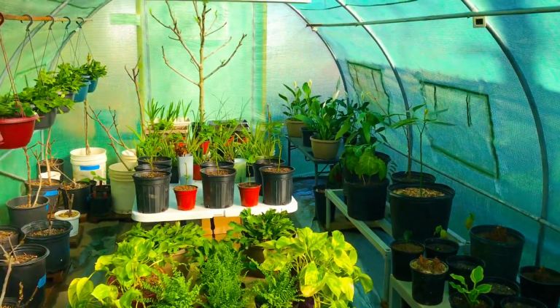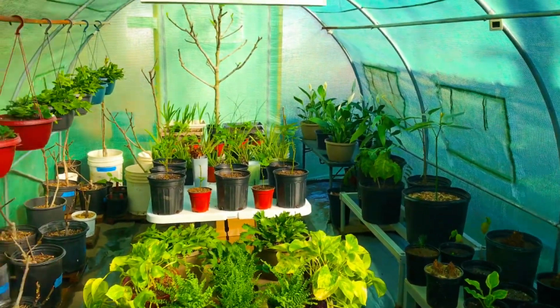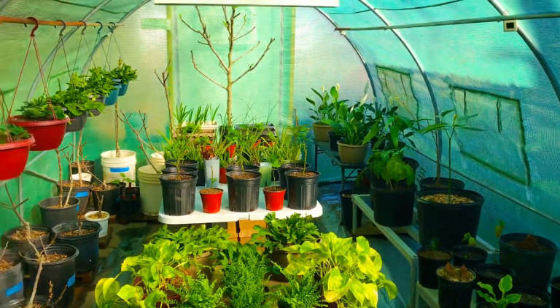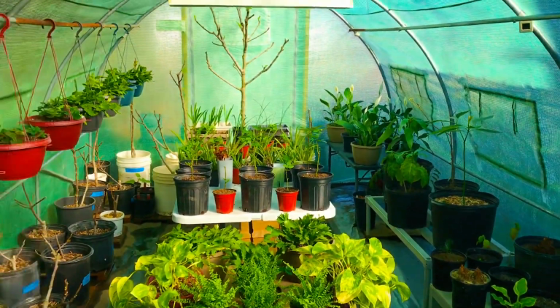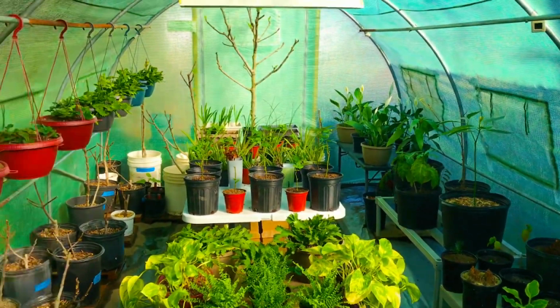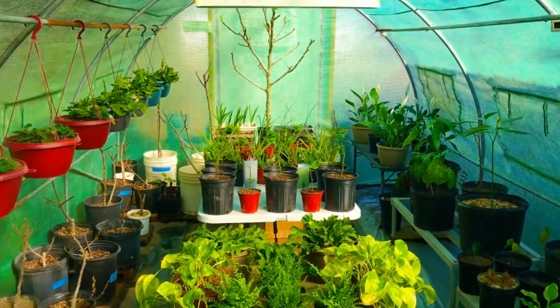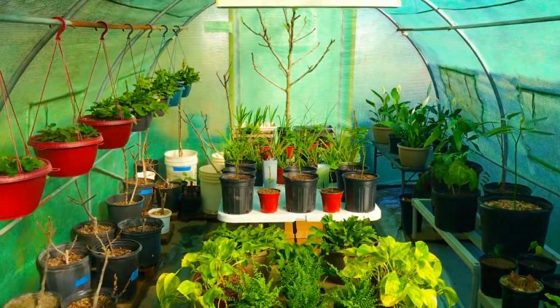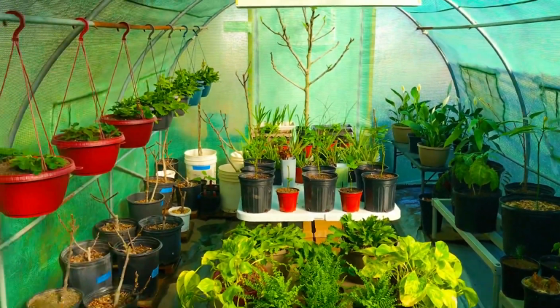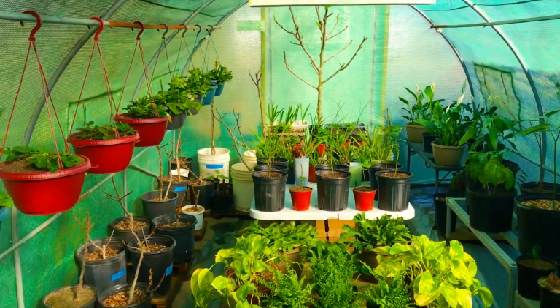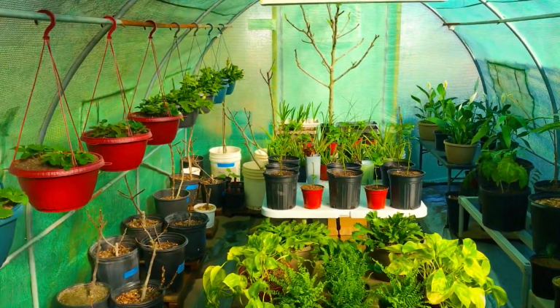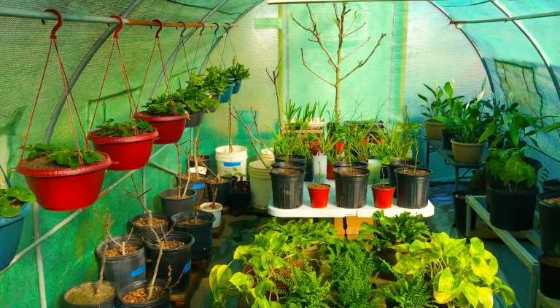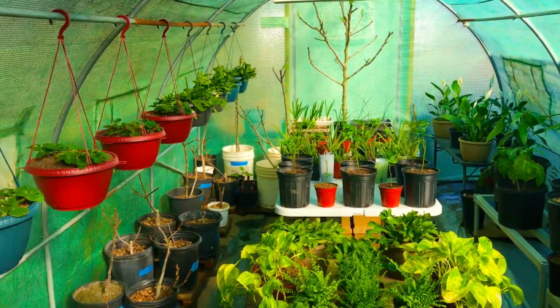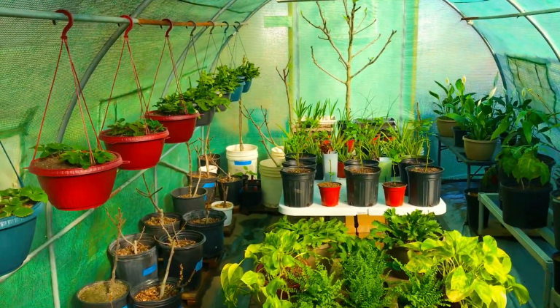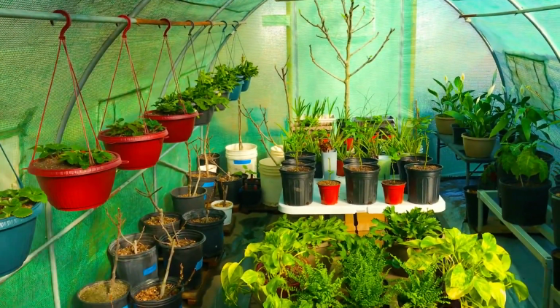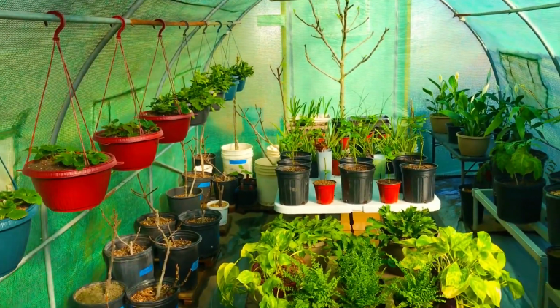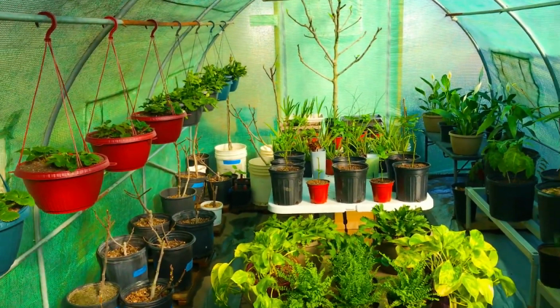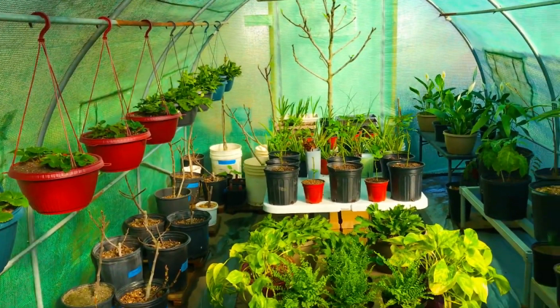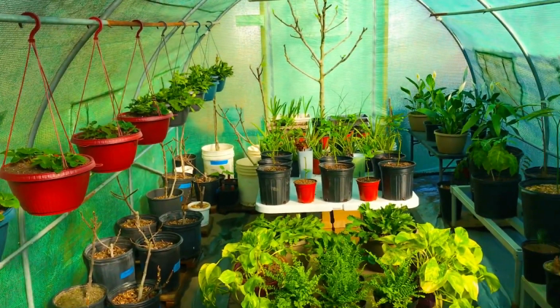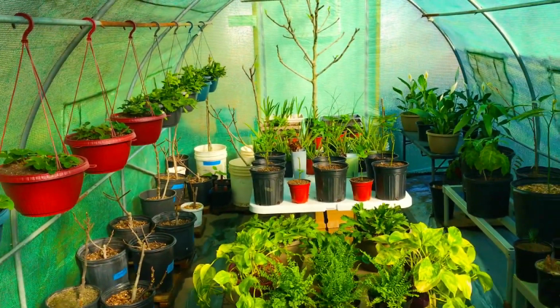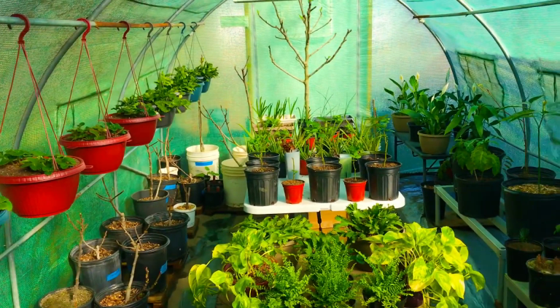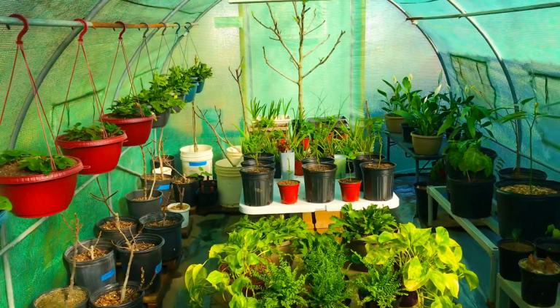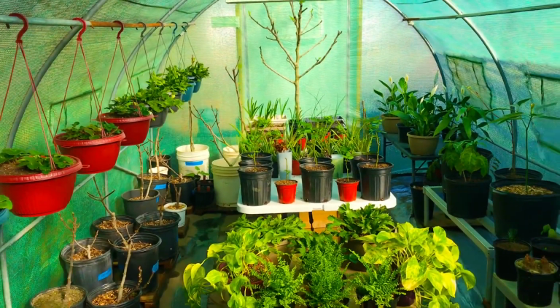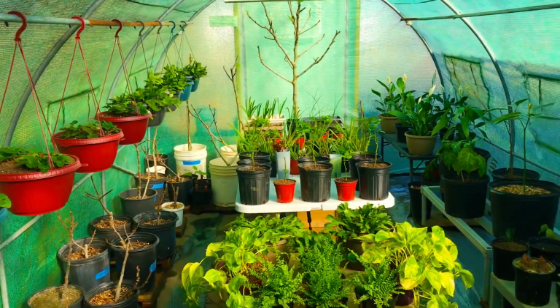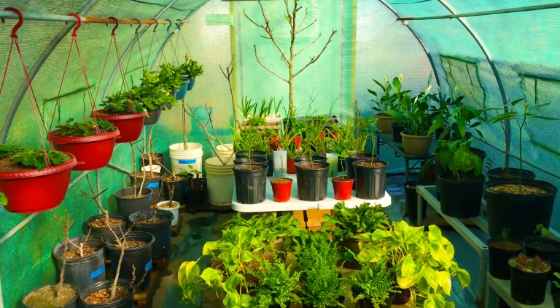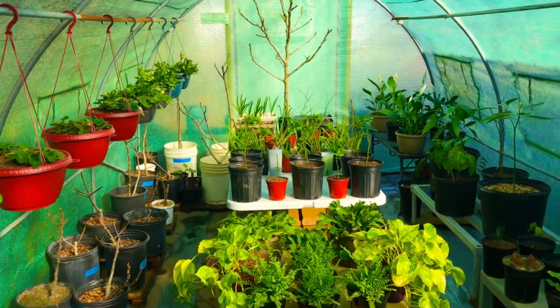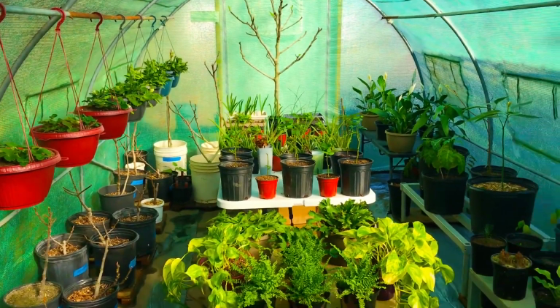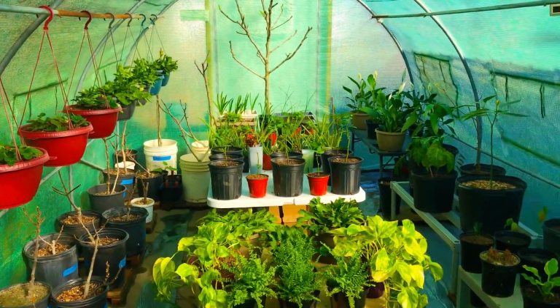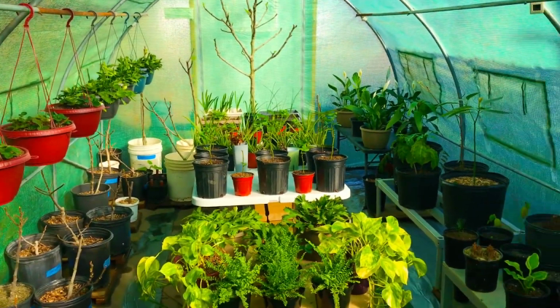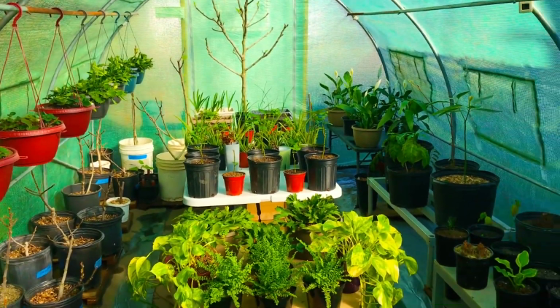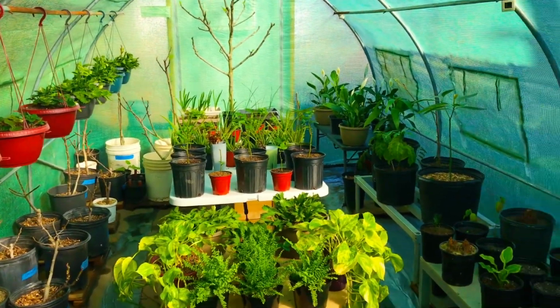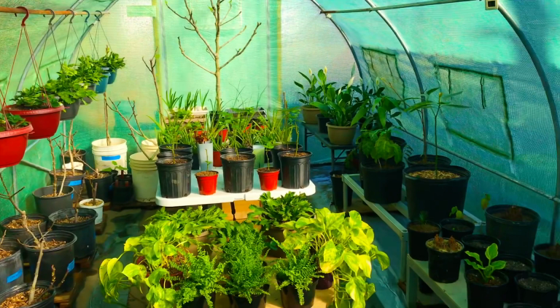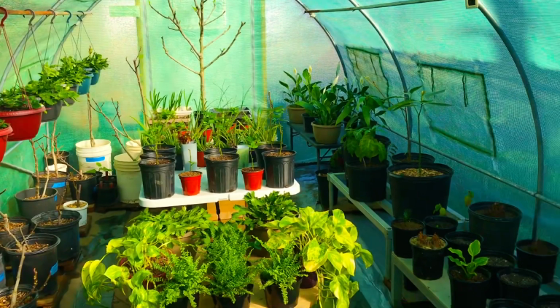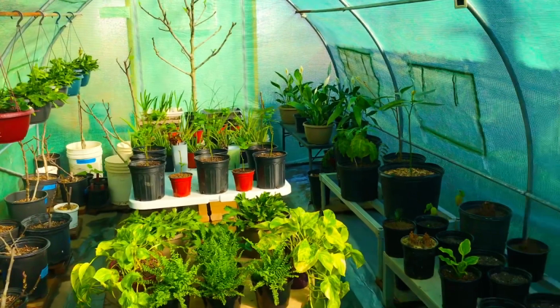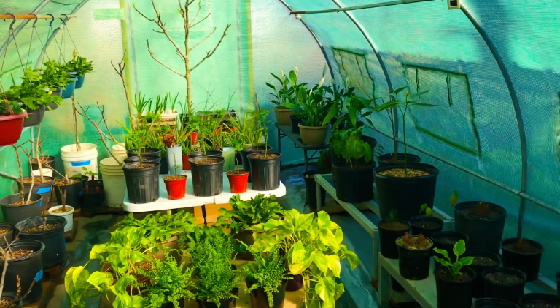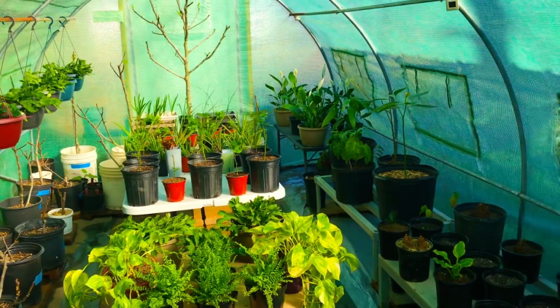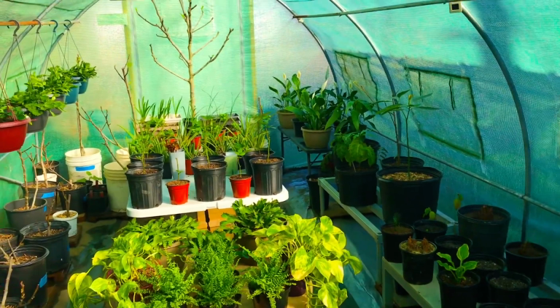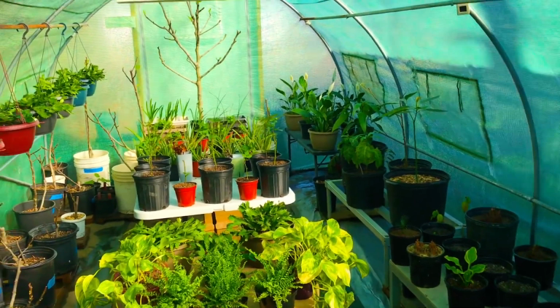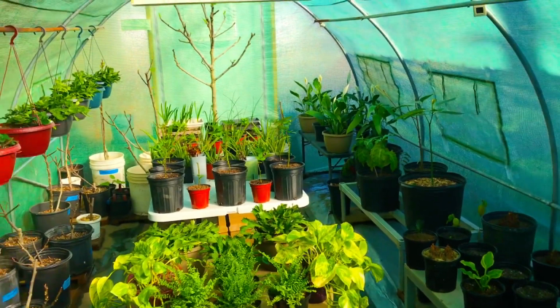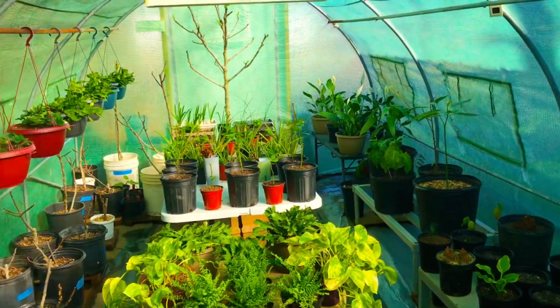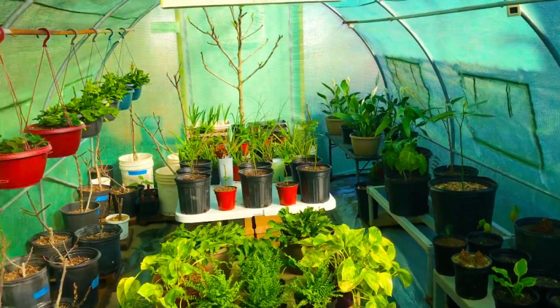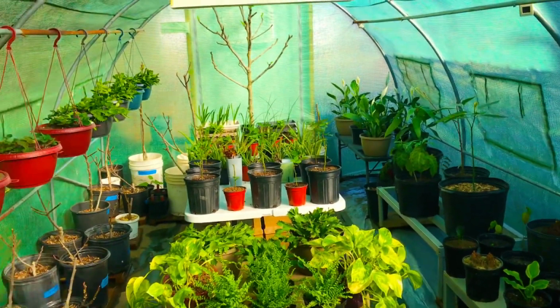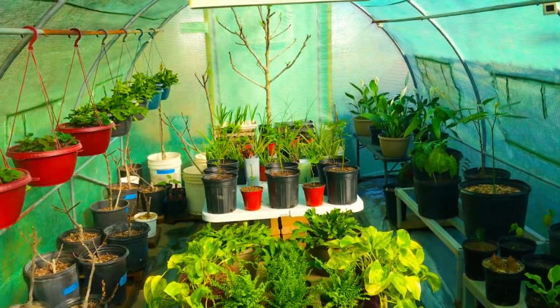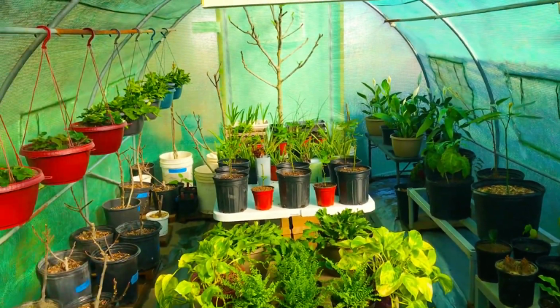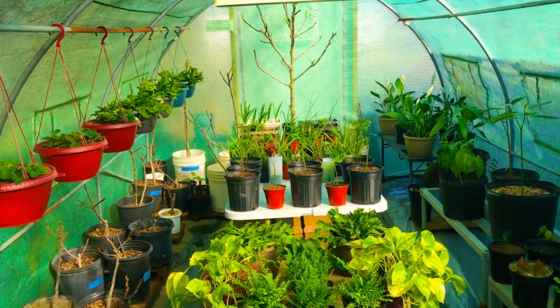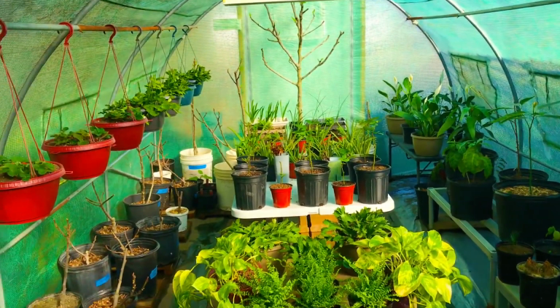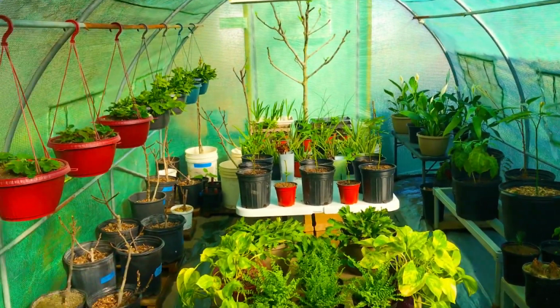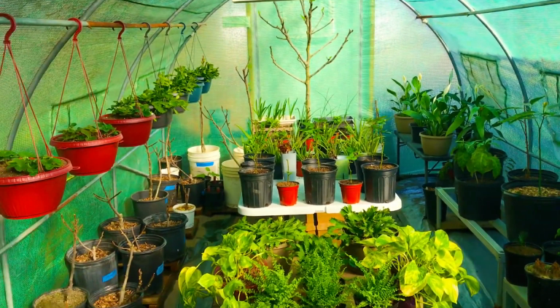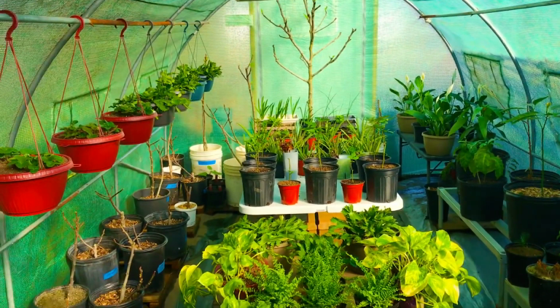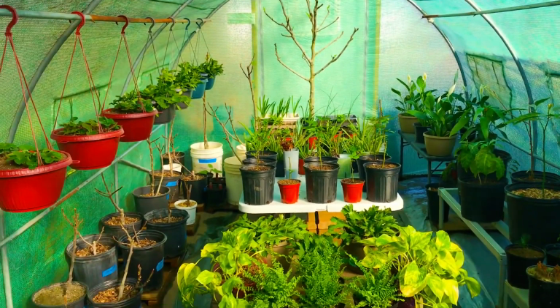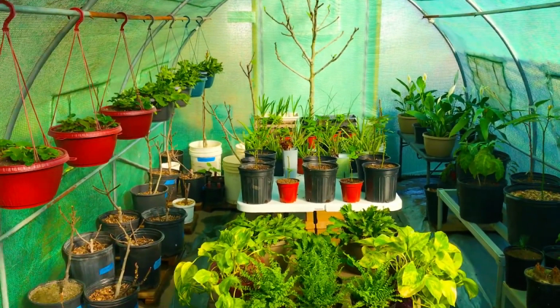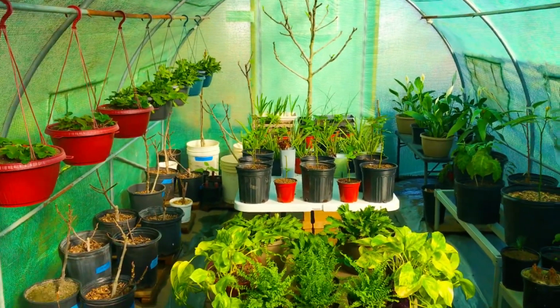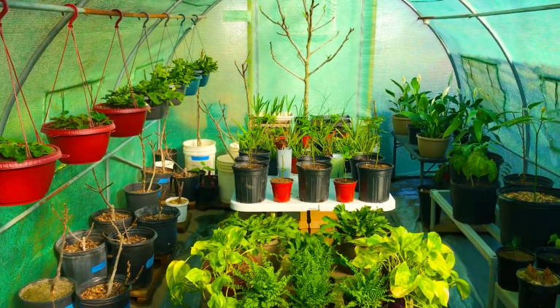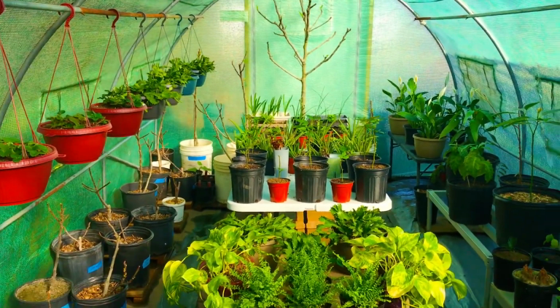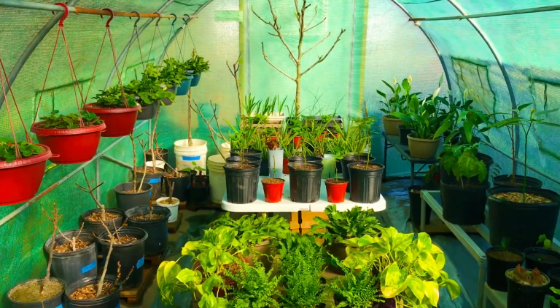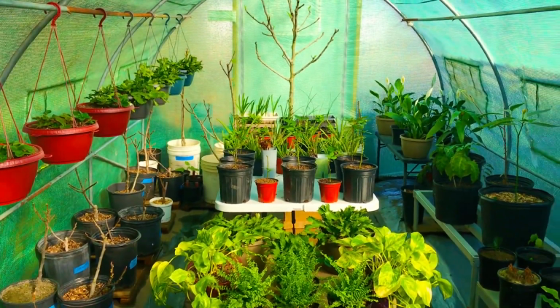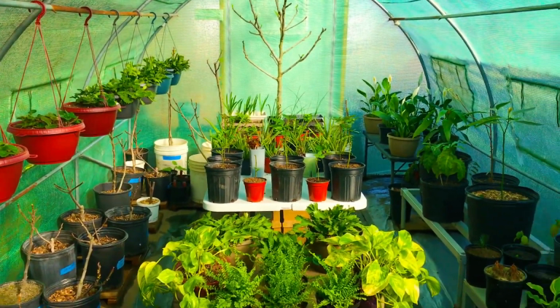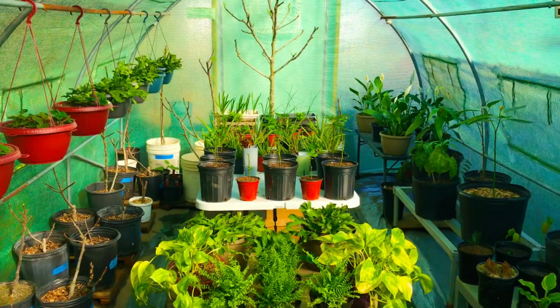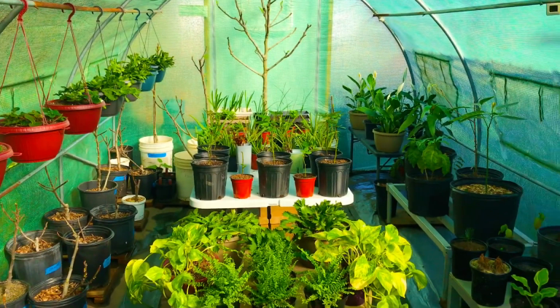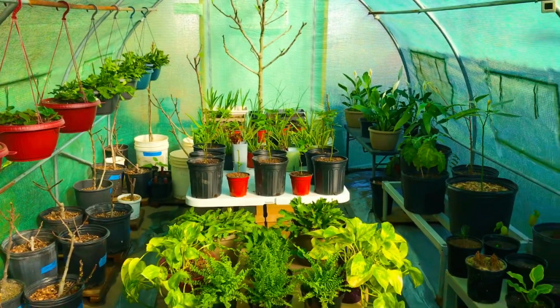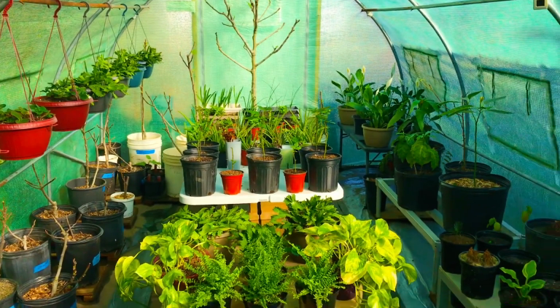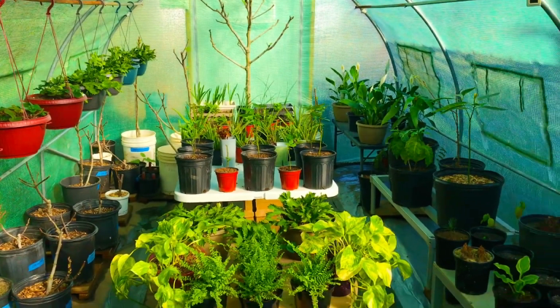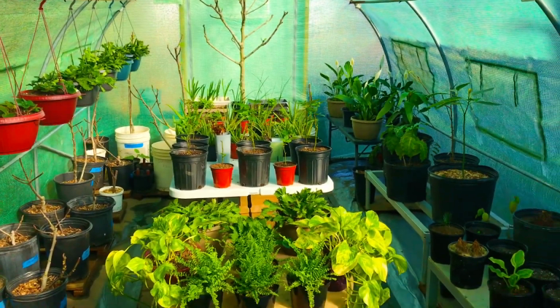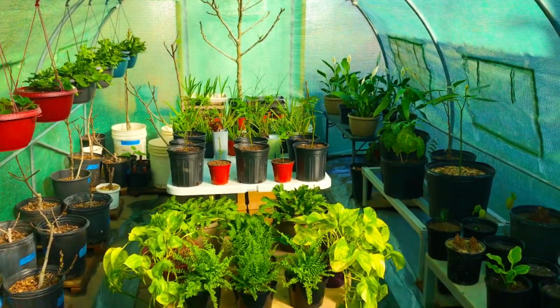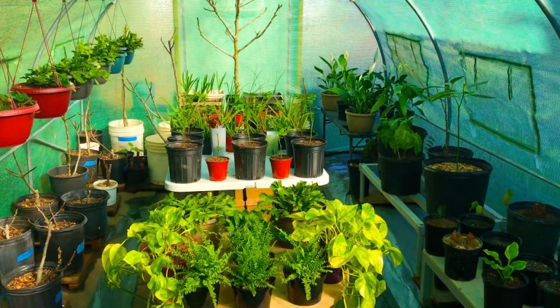Greetings, Green Thumb Gardening family. I'm Alian Ali Spaketsa from right here at the Green Thumb Gardening channel. We're here in our high tunnel greenhouse this morning.